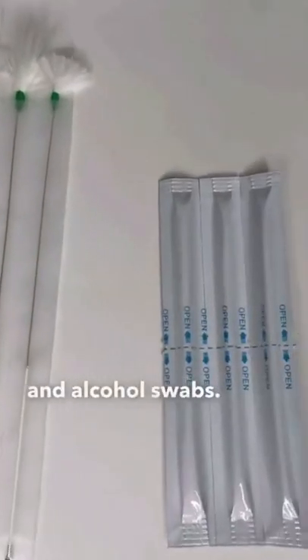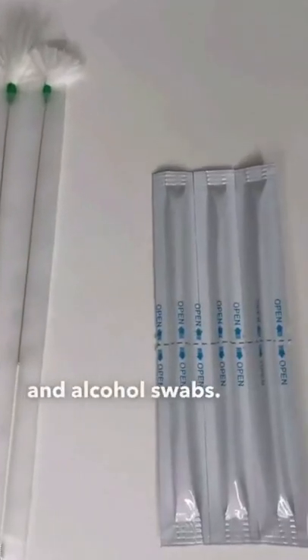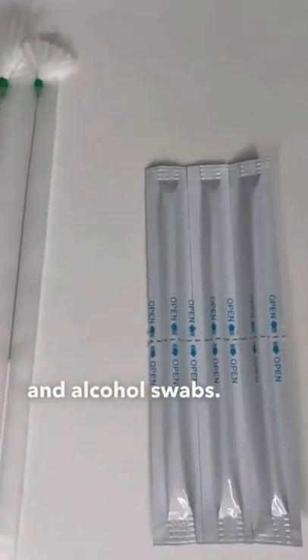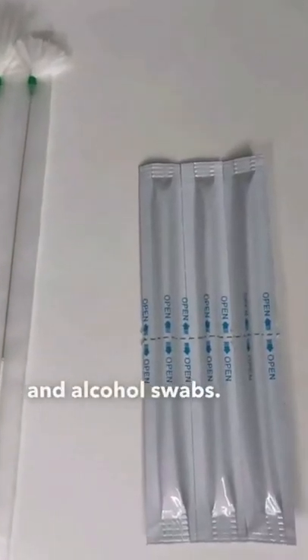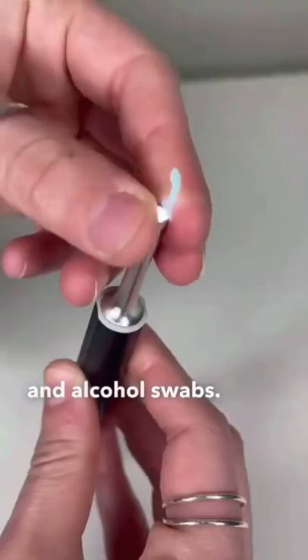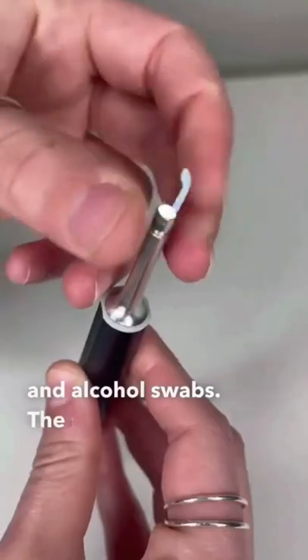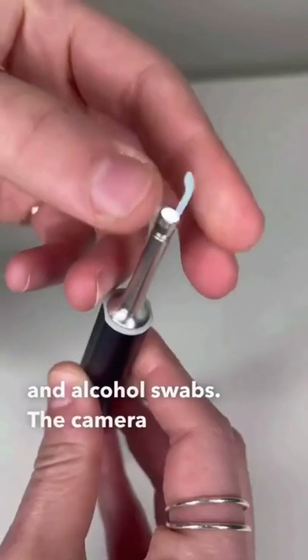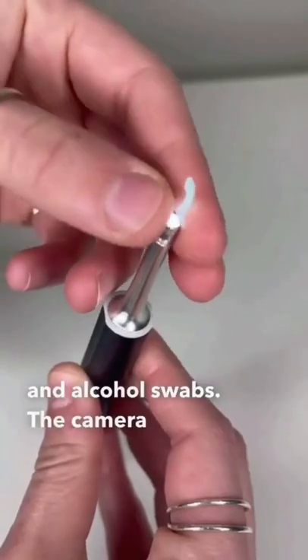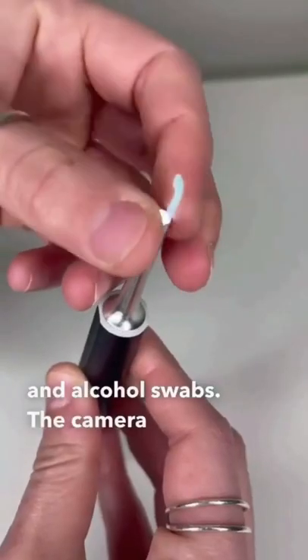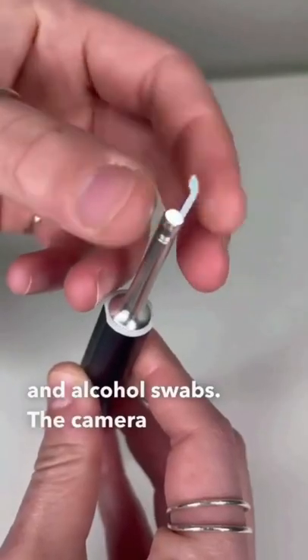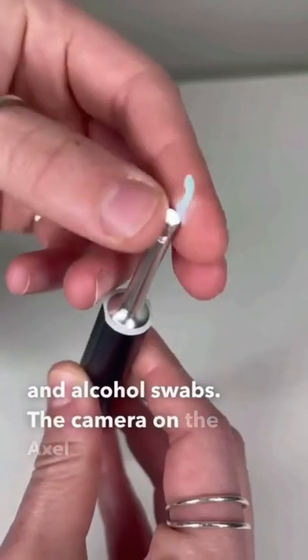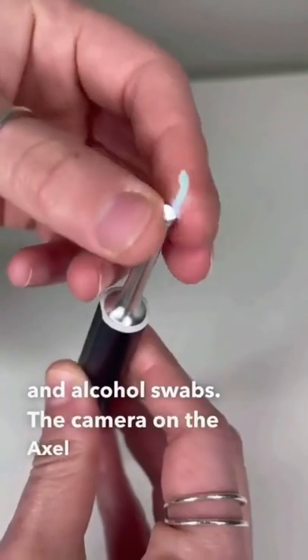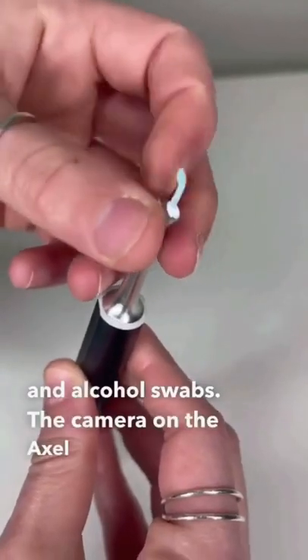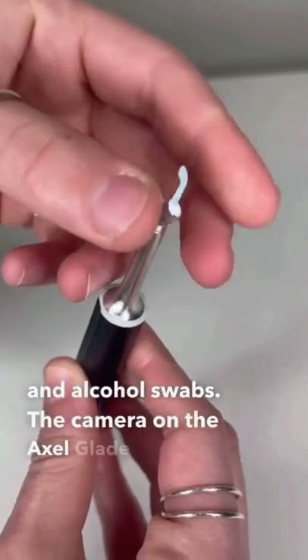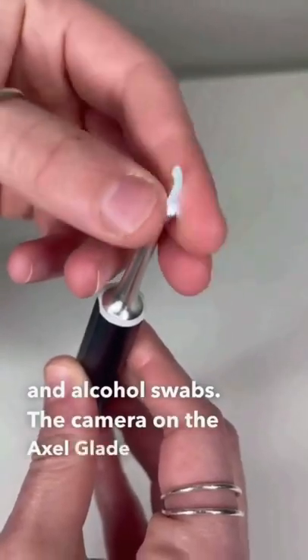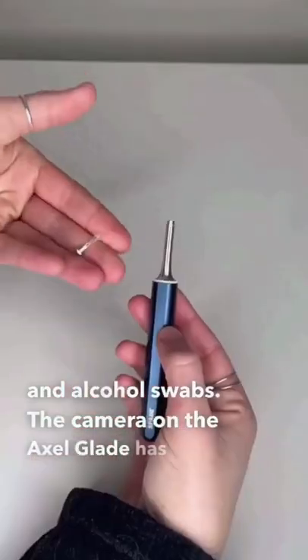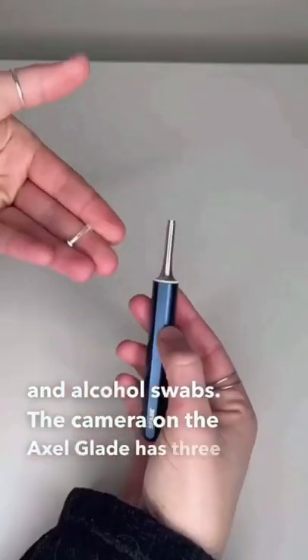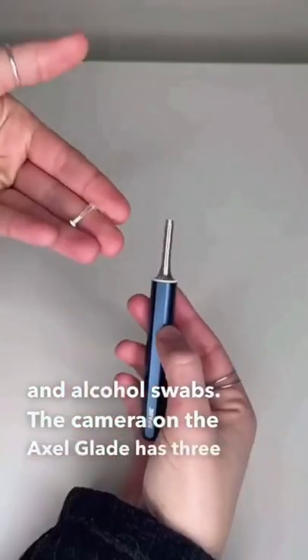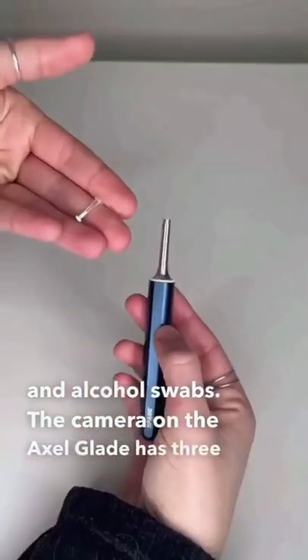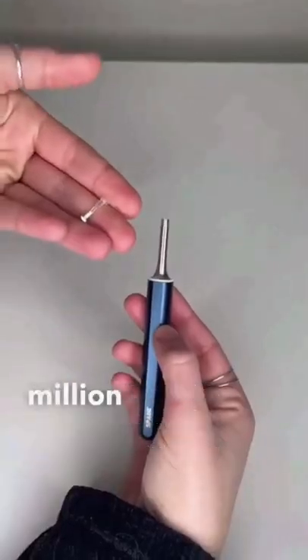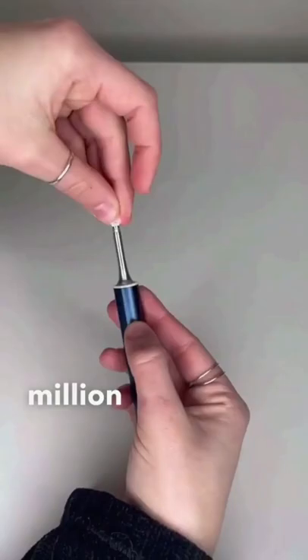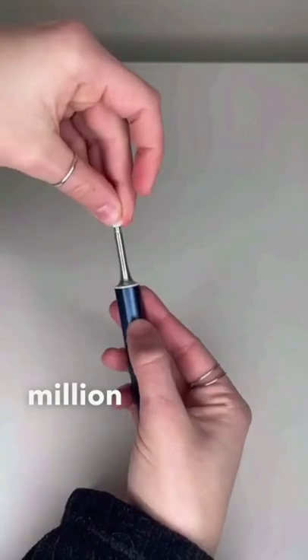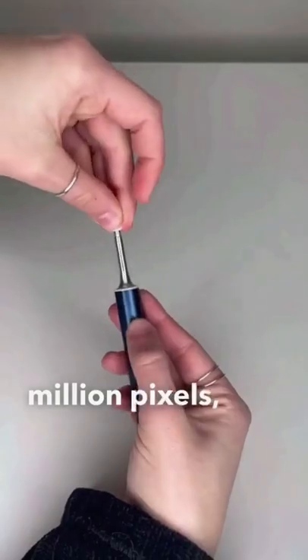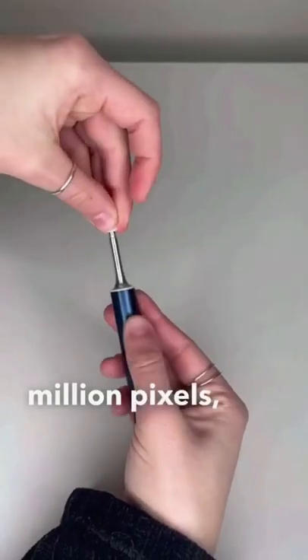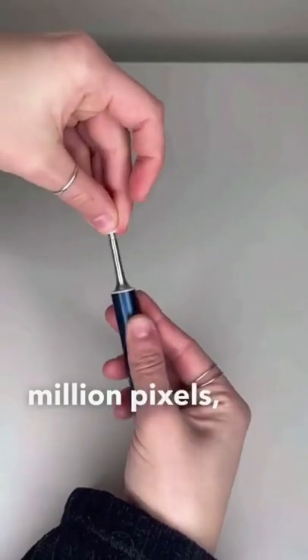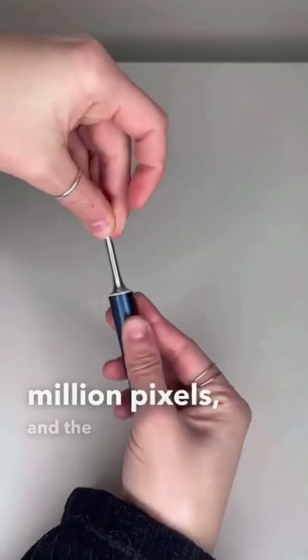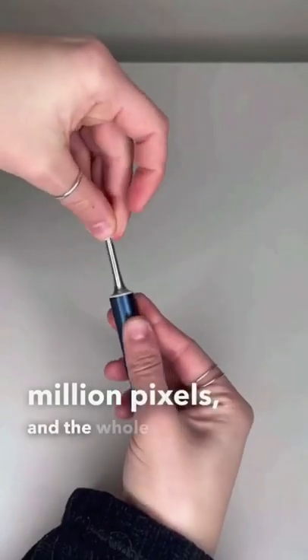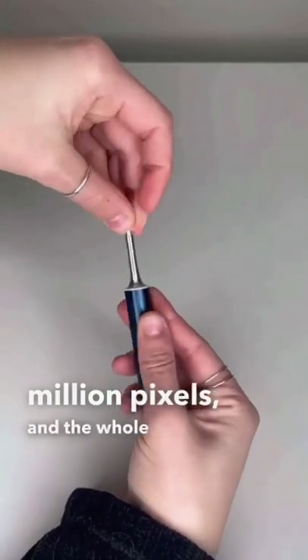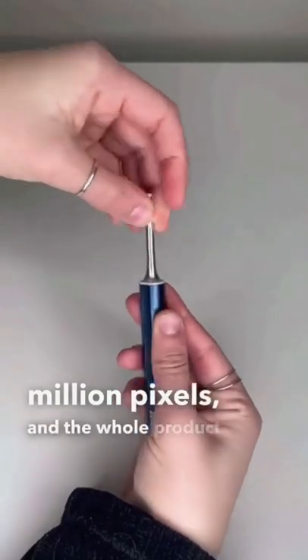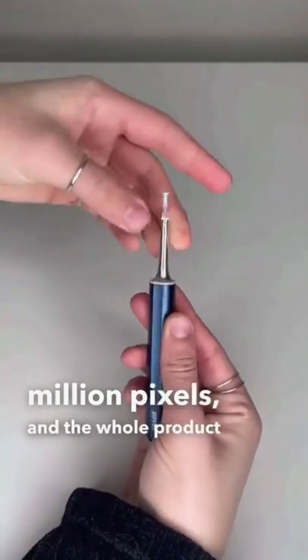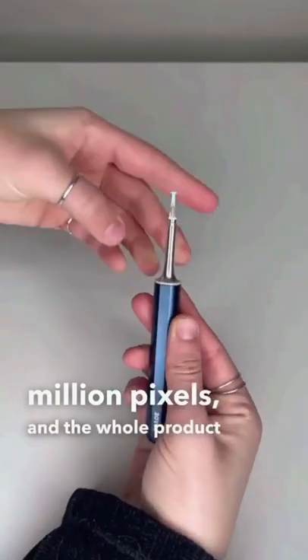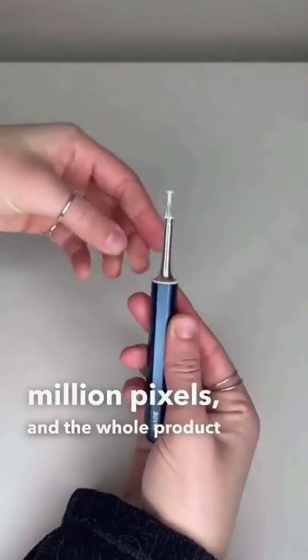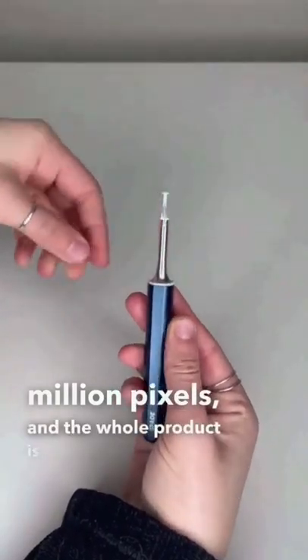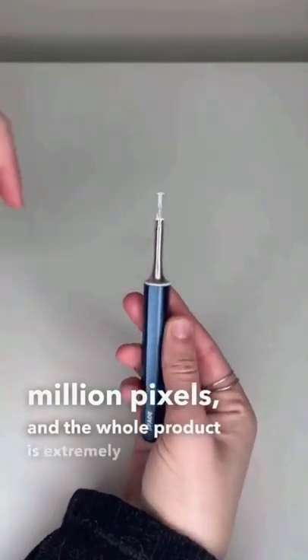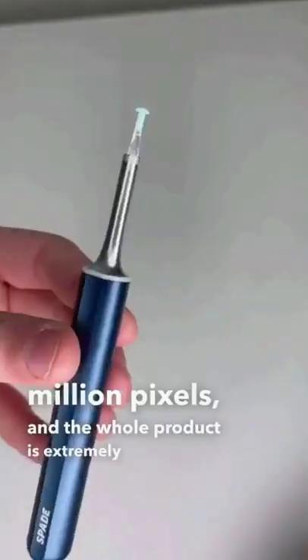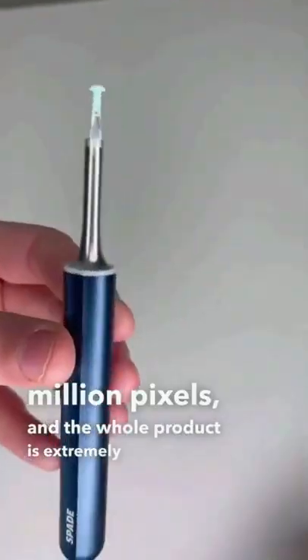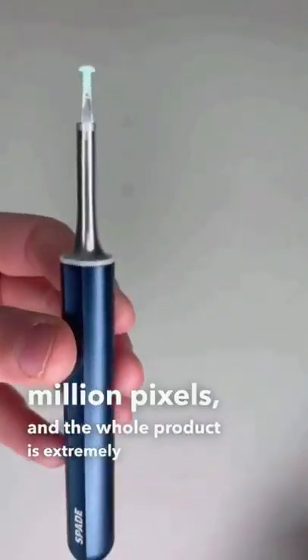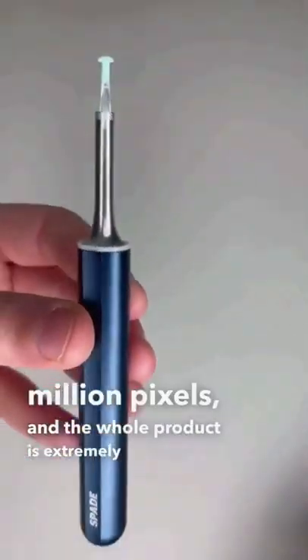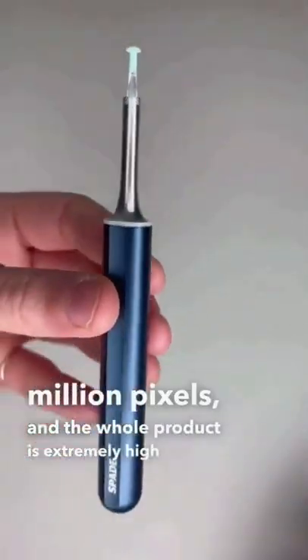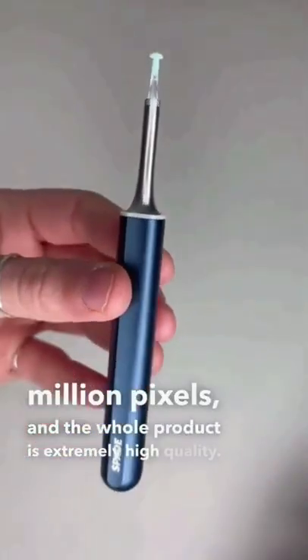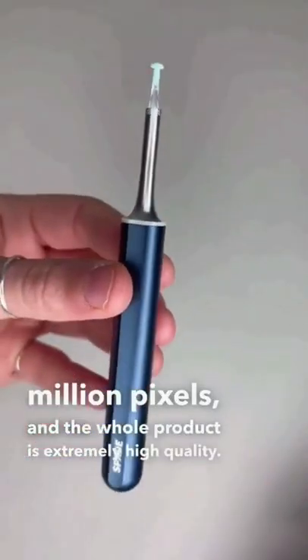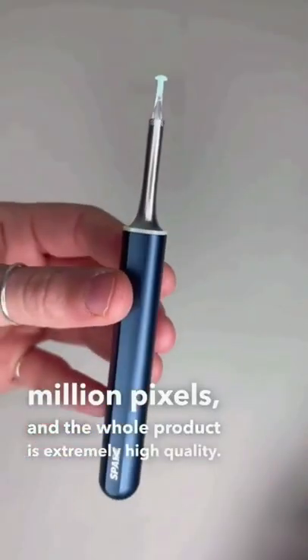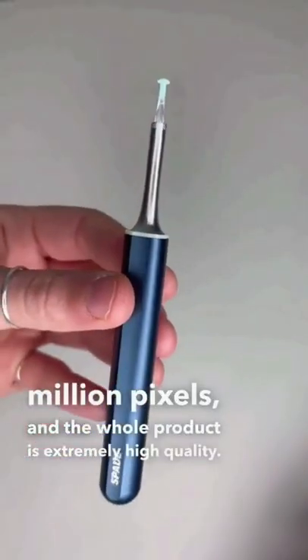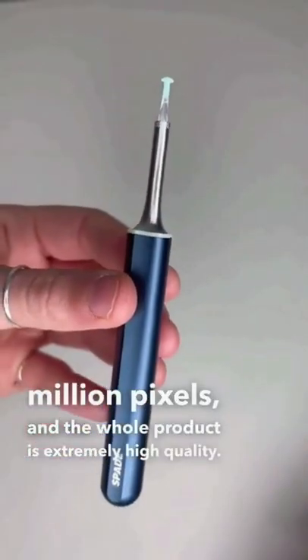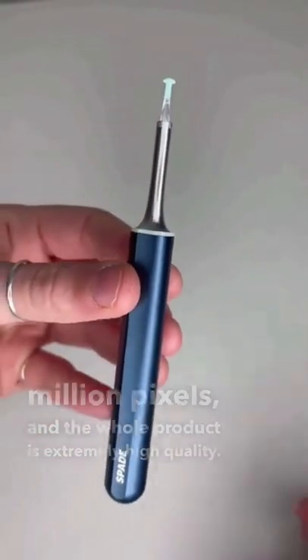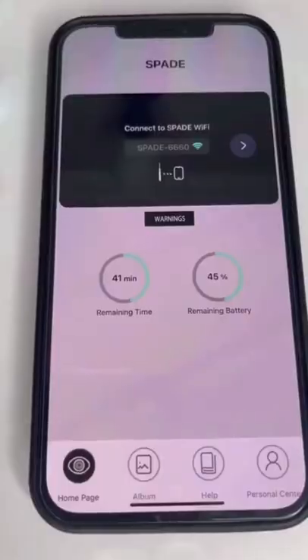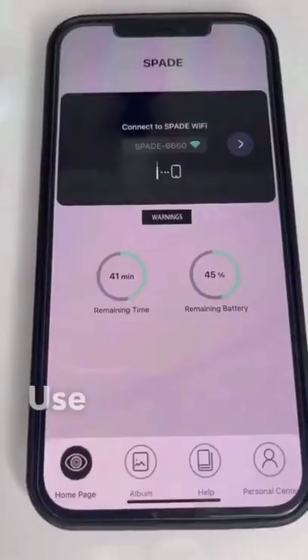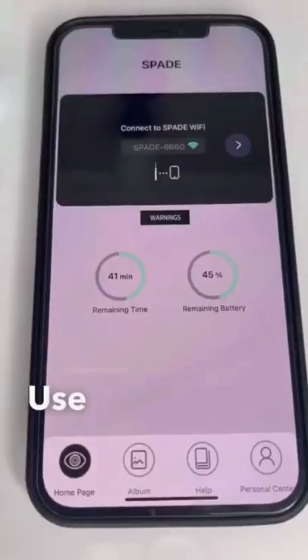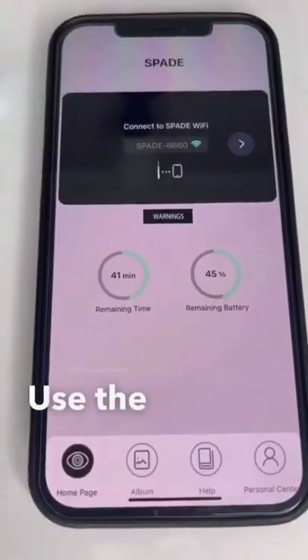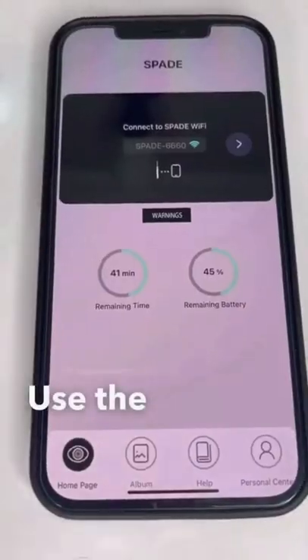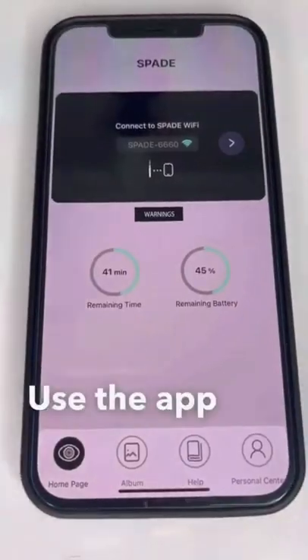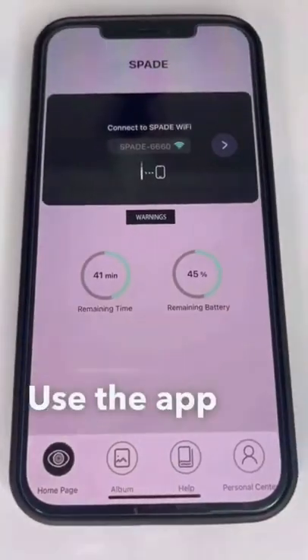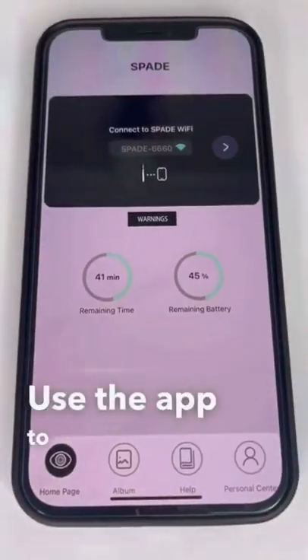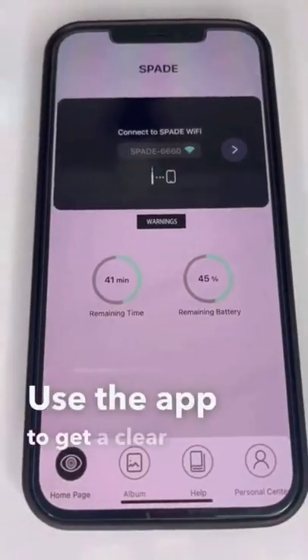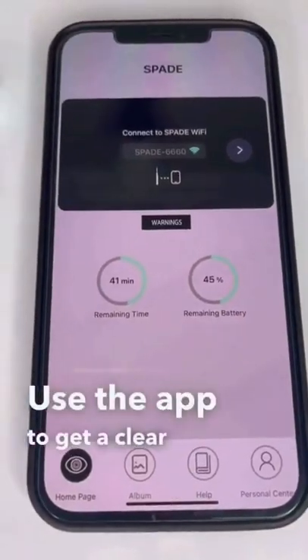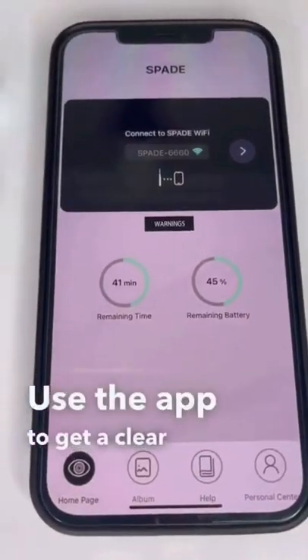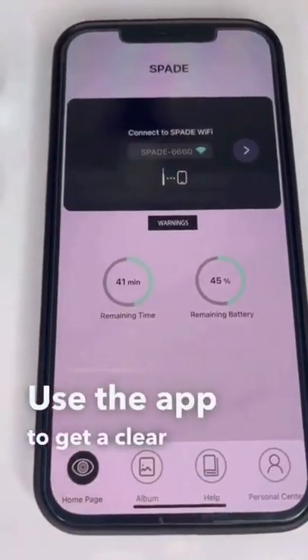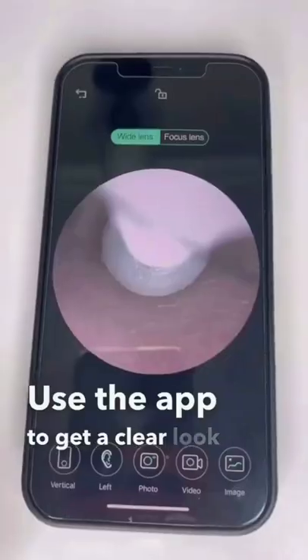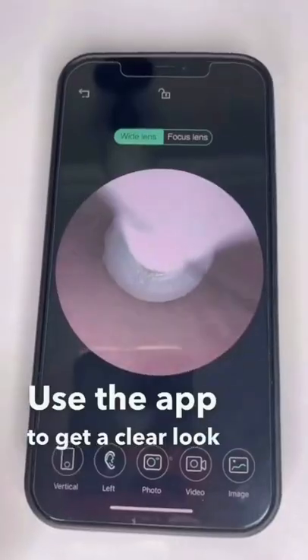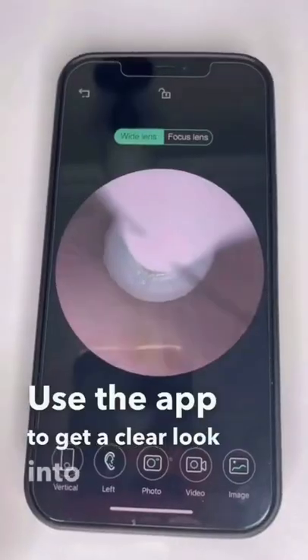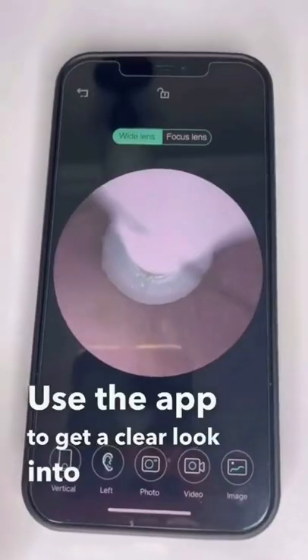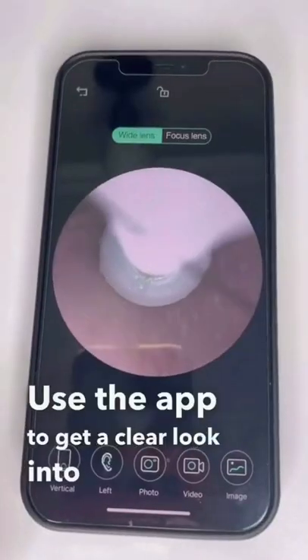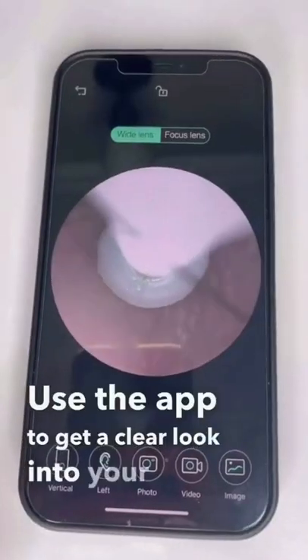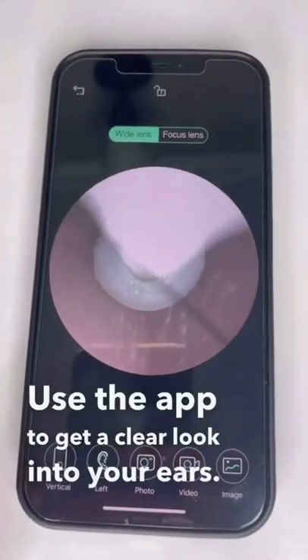The camera on the Axel Glade has 3 million pixels, and the whole product is extremely high quality. Use the app to get a clearer look into your ears.